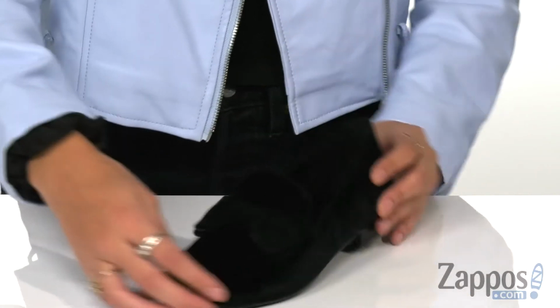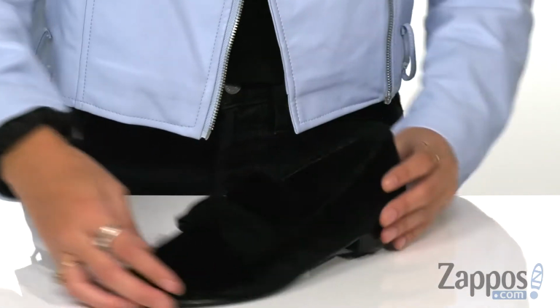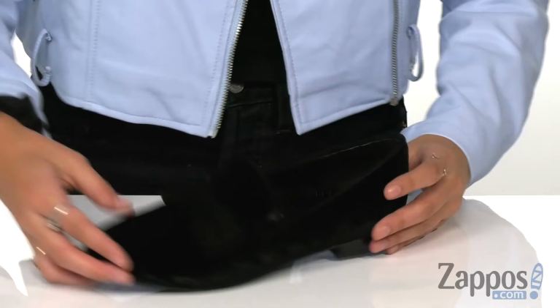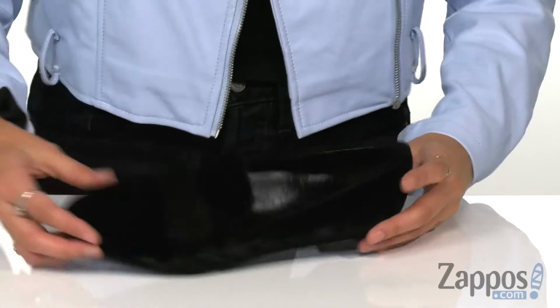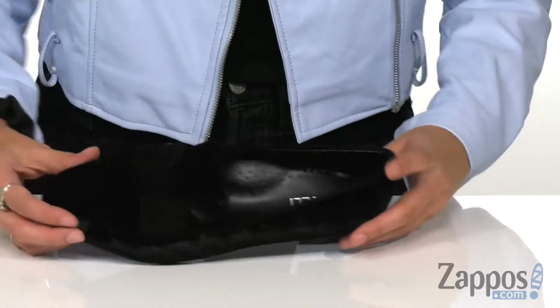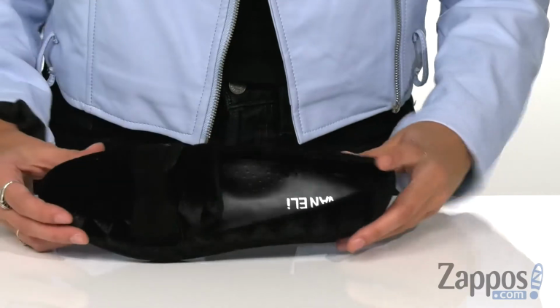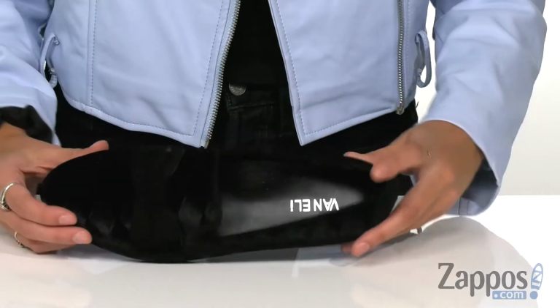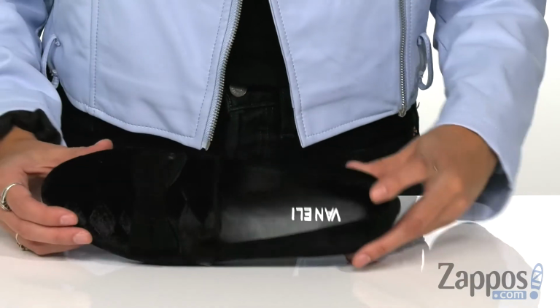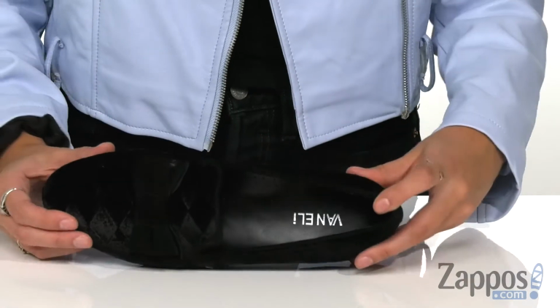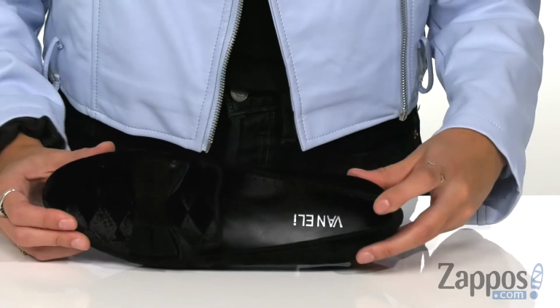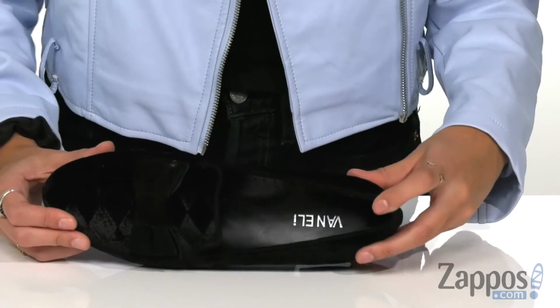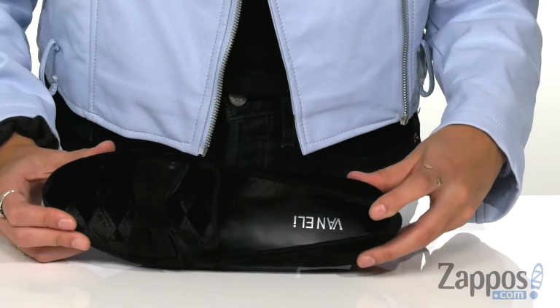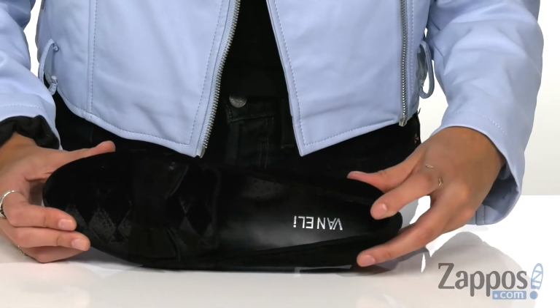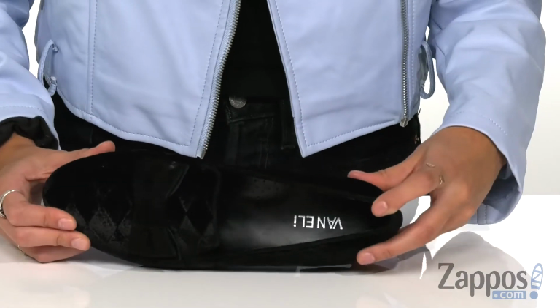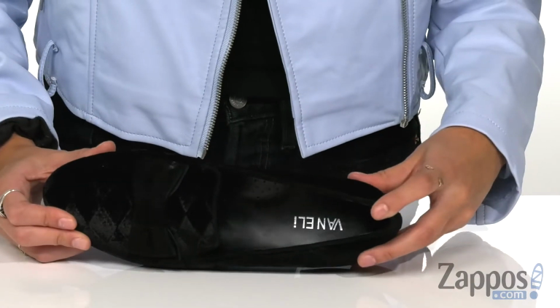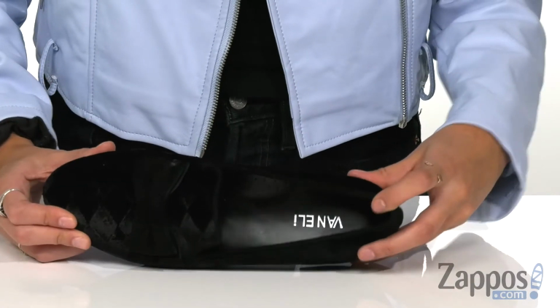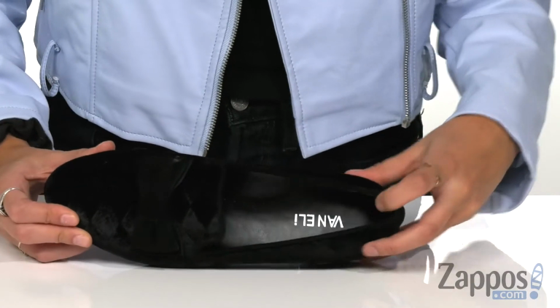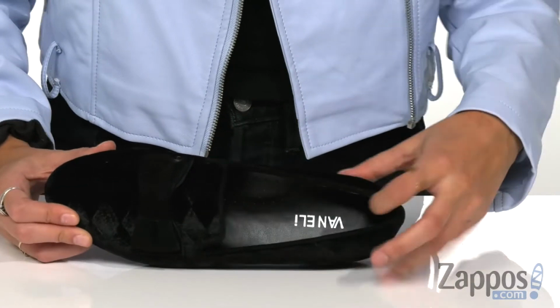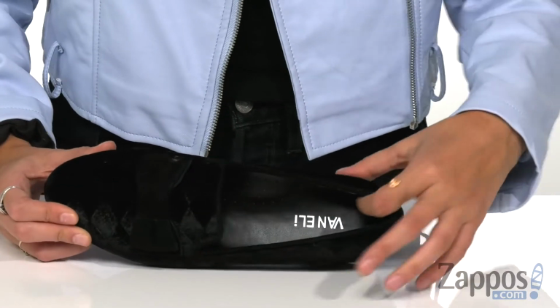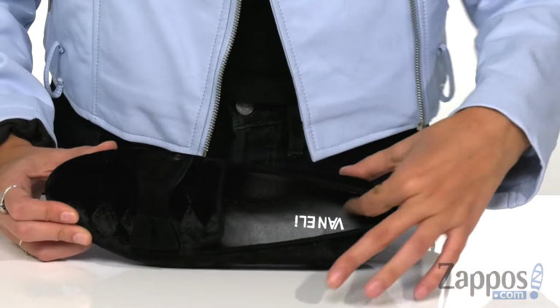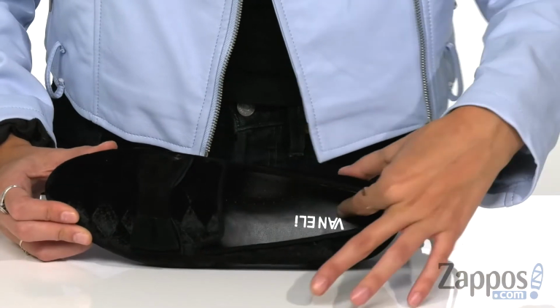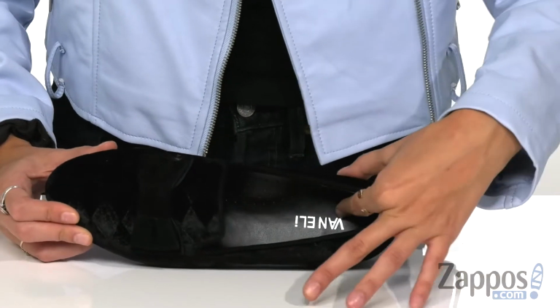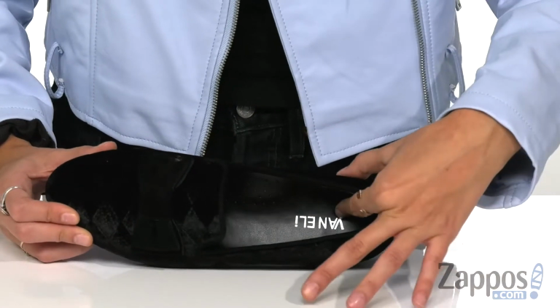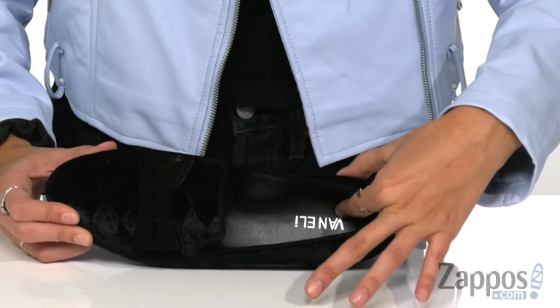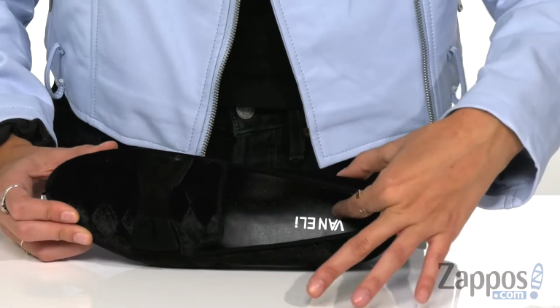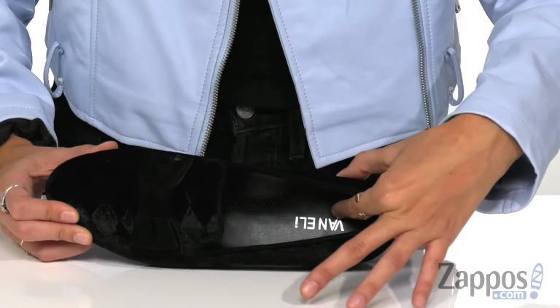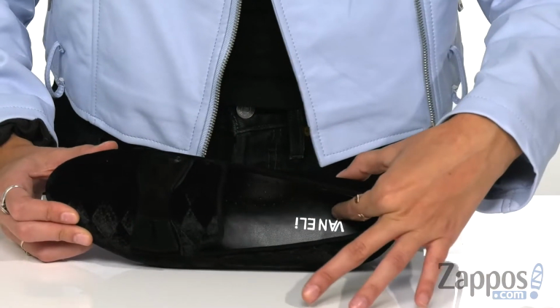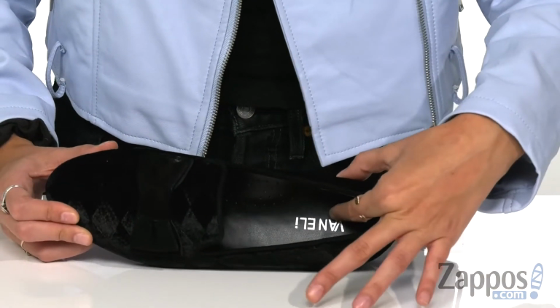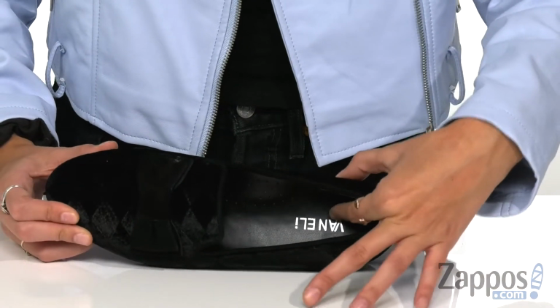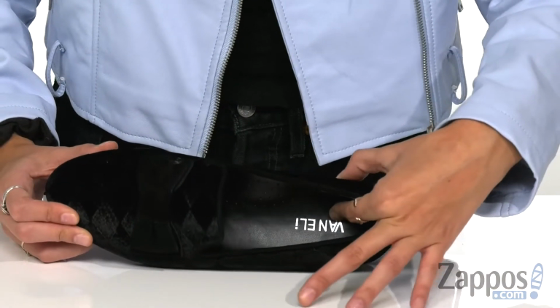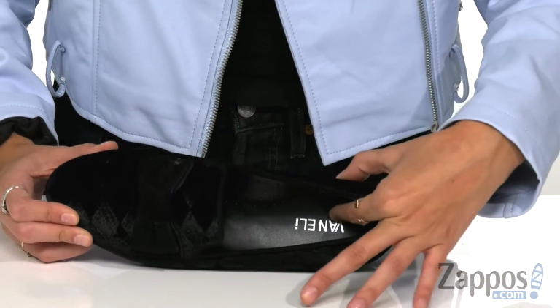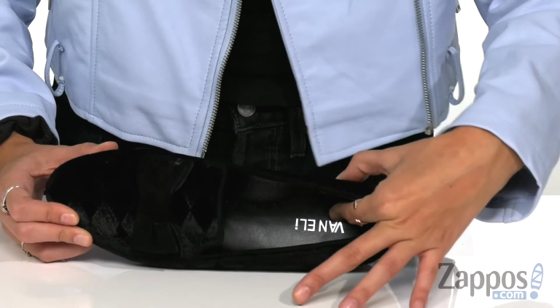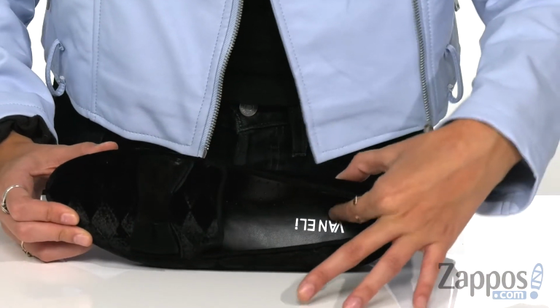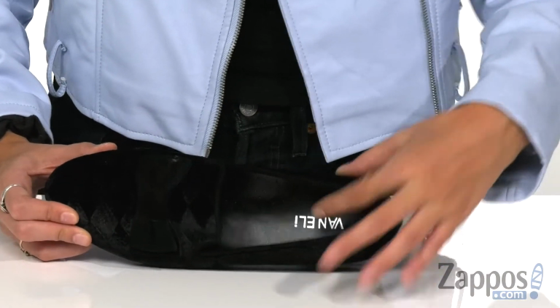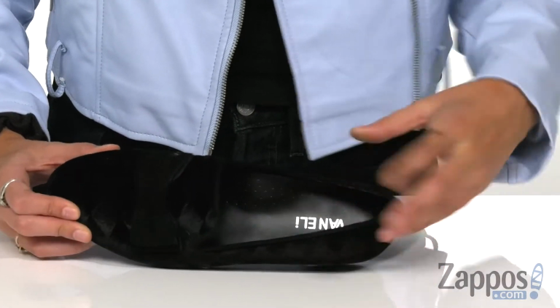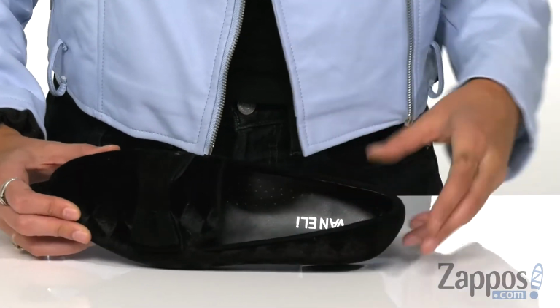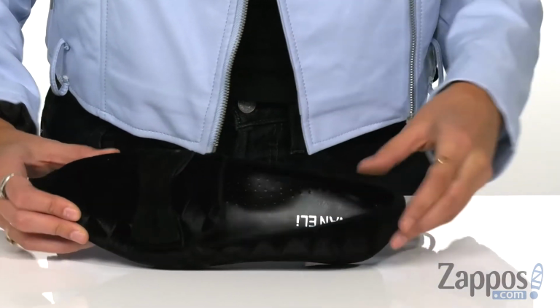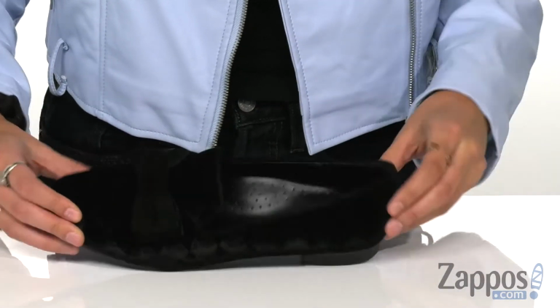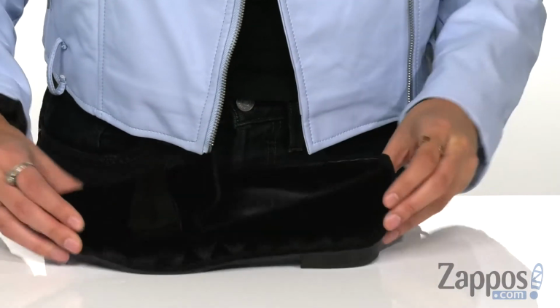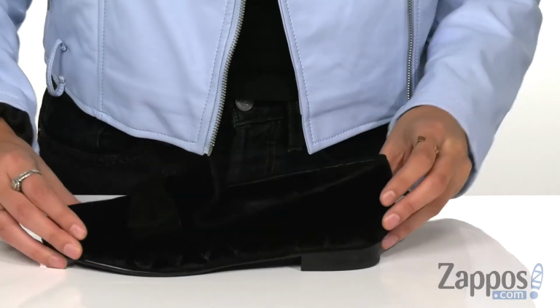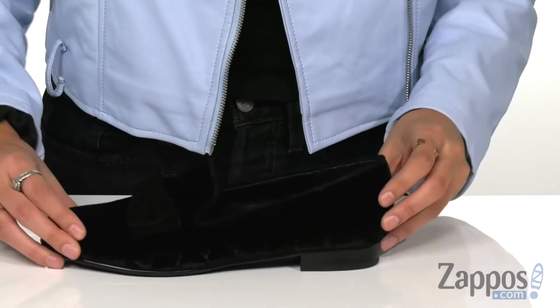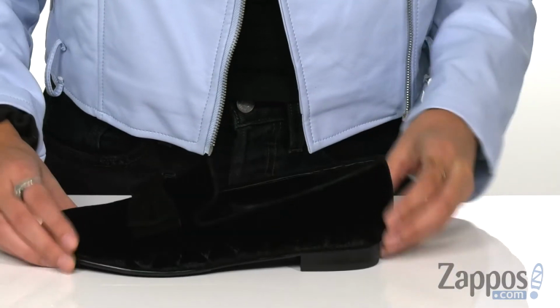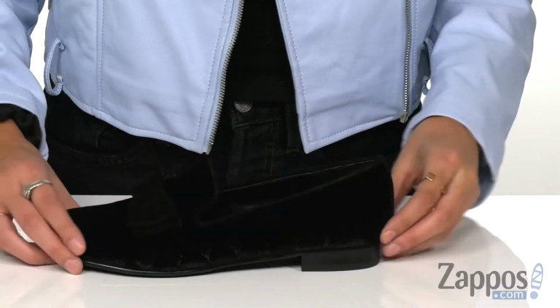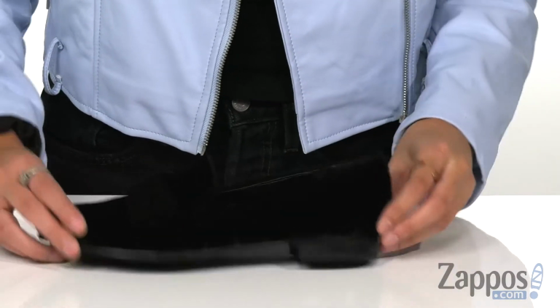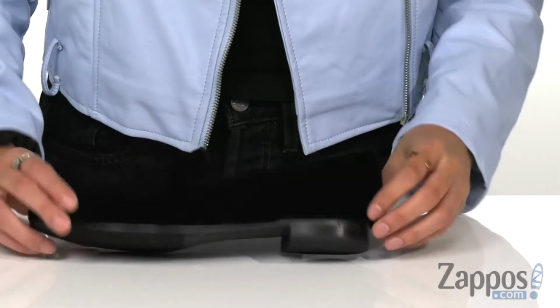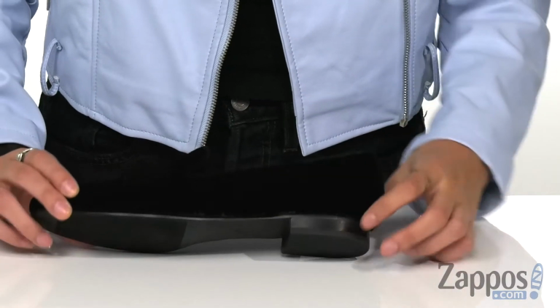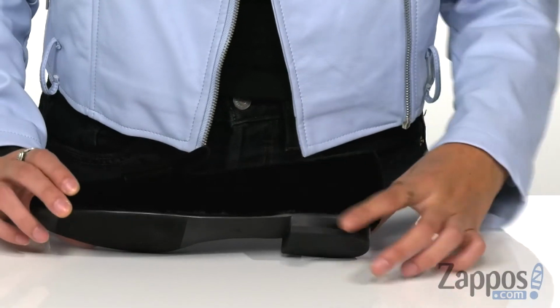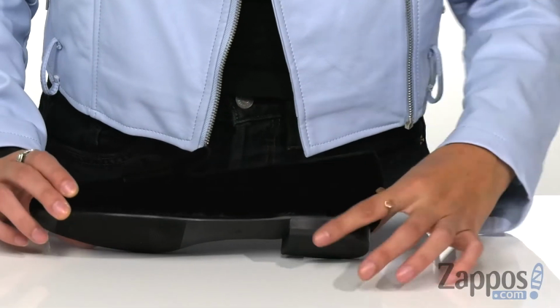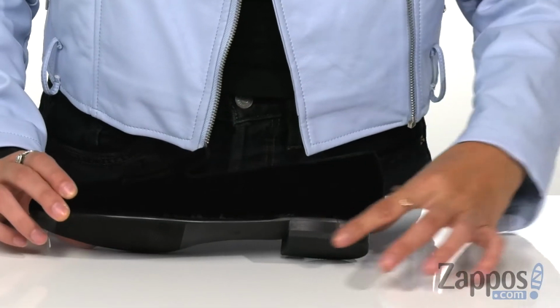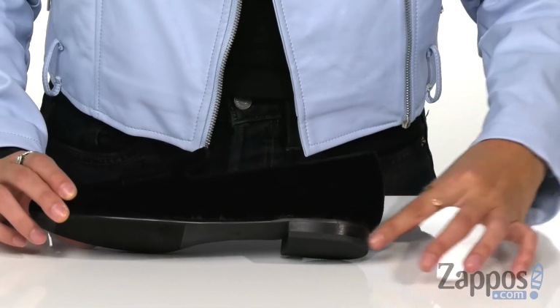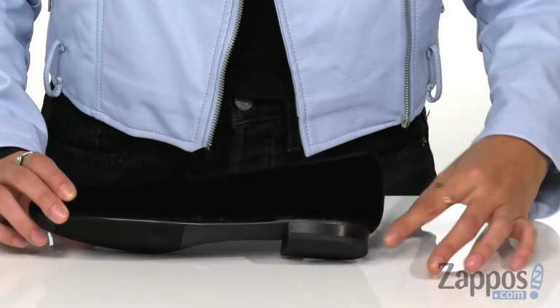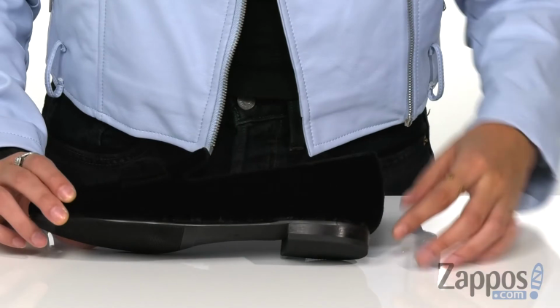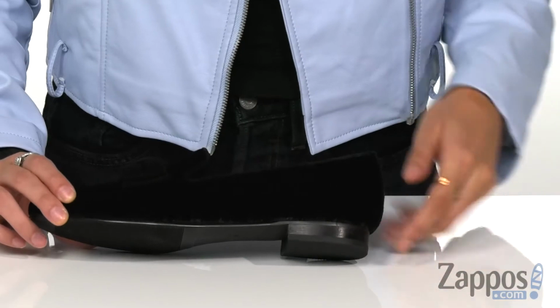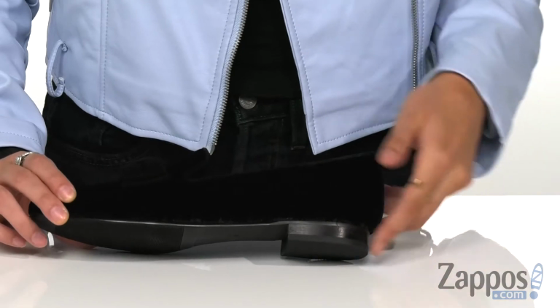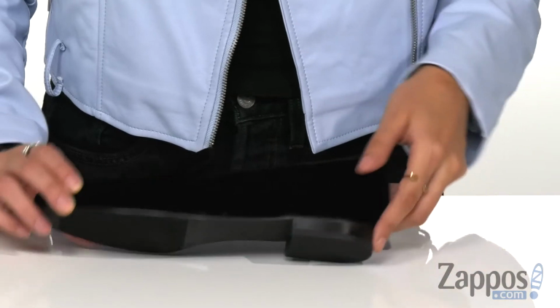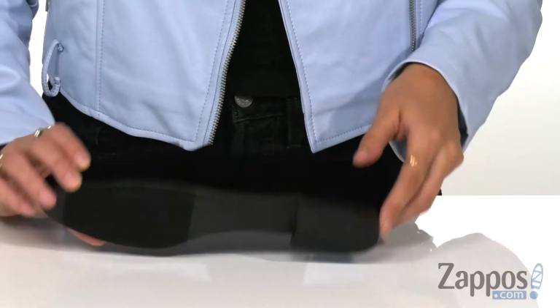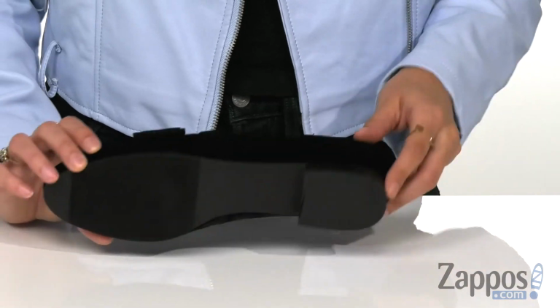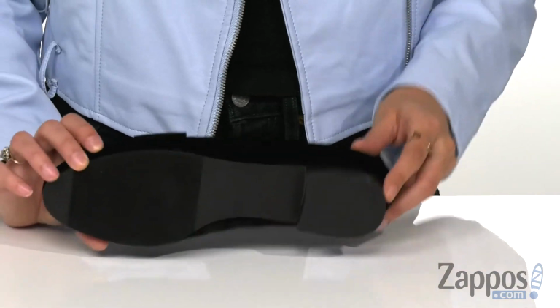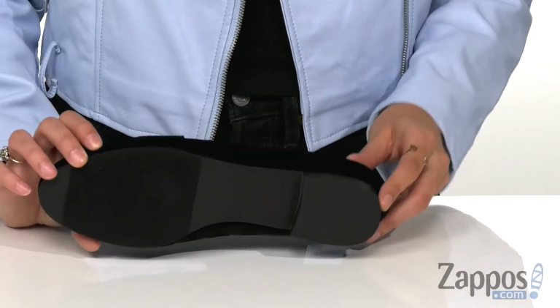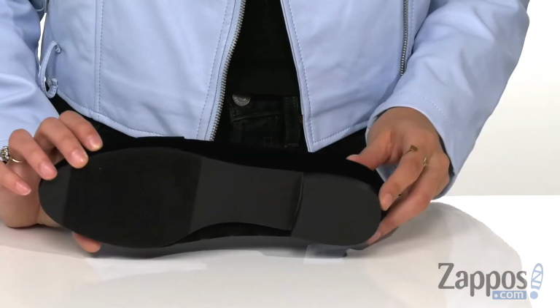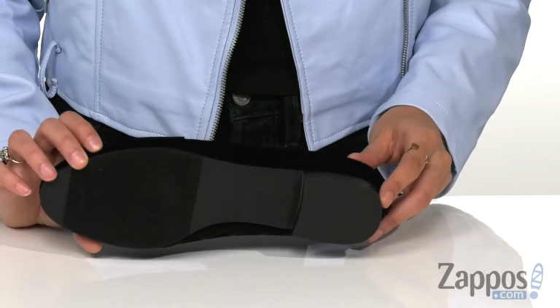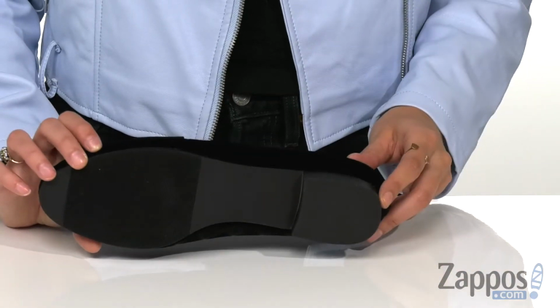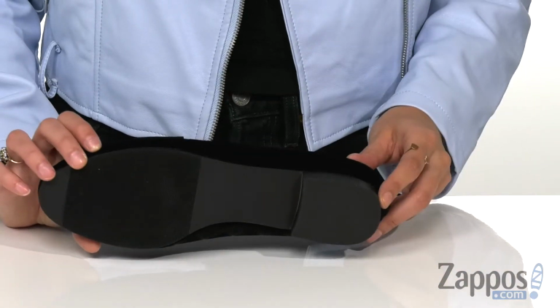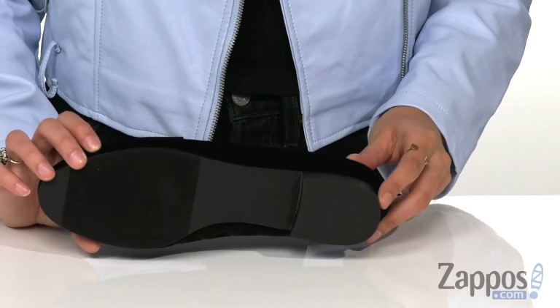It has smooth synthetic linings with a lightly cushioned footbed for added comfort, and this is all on top of a modest heel with a man-made outsole.